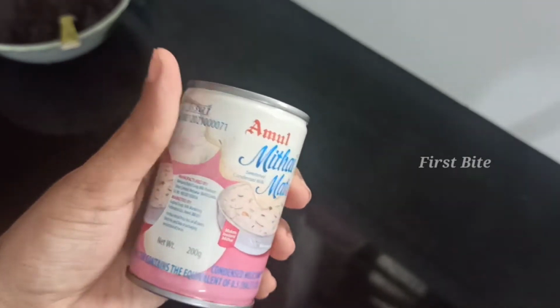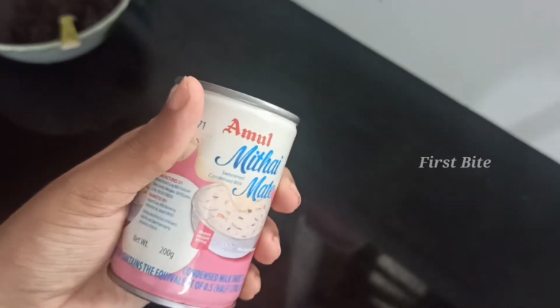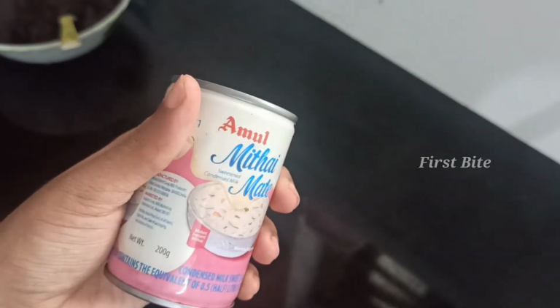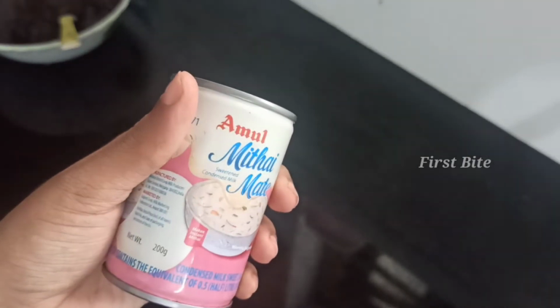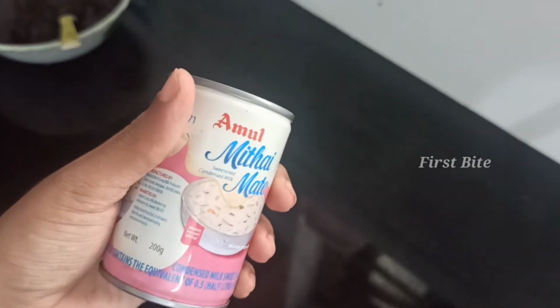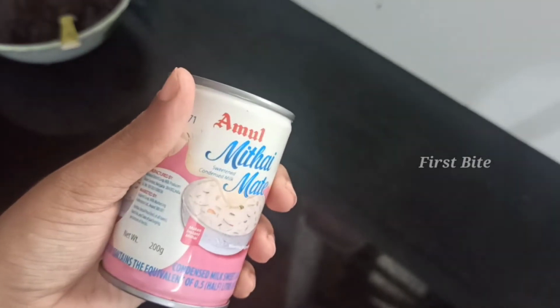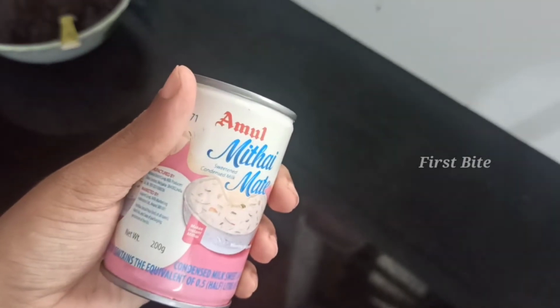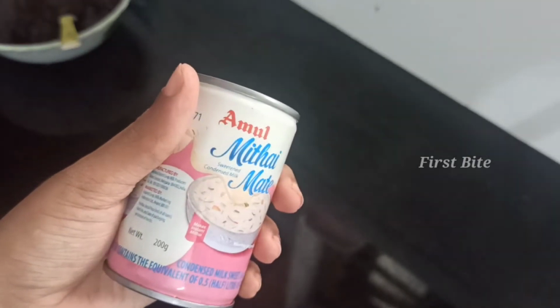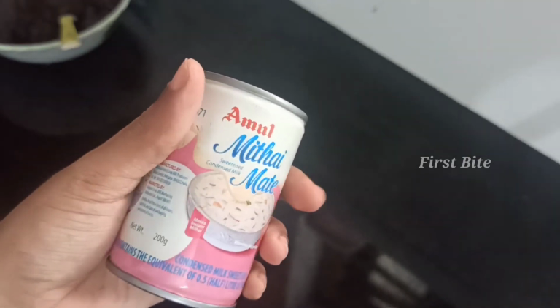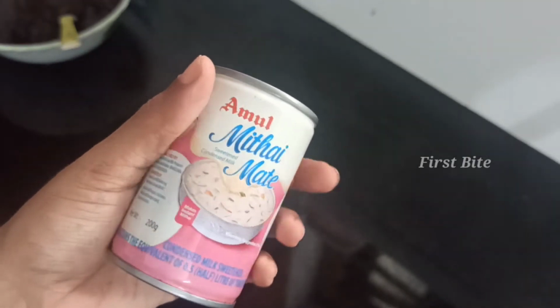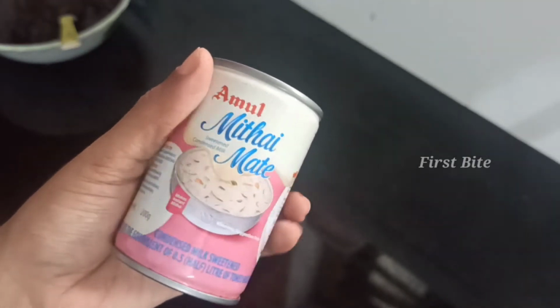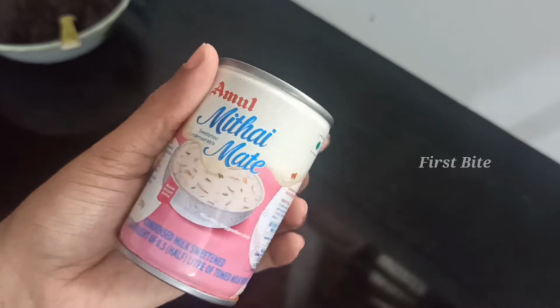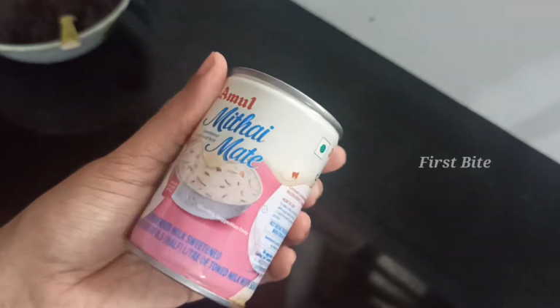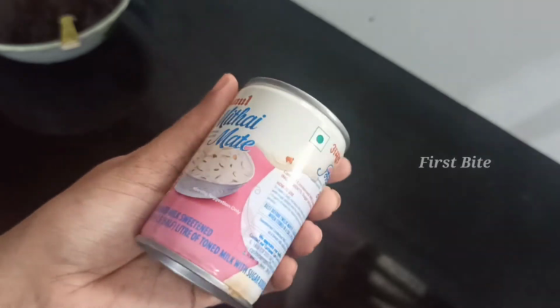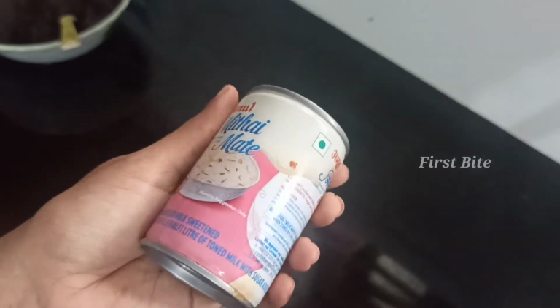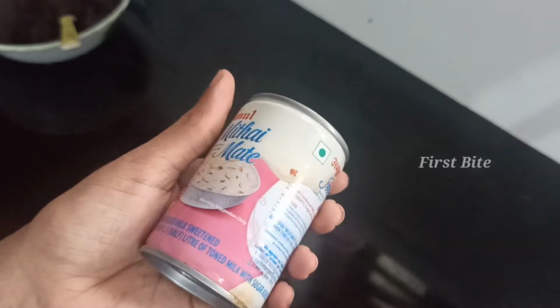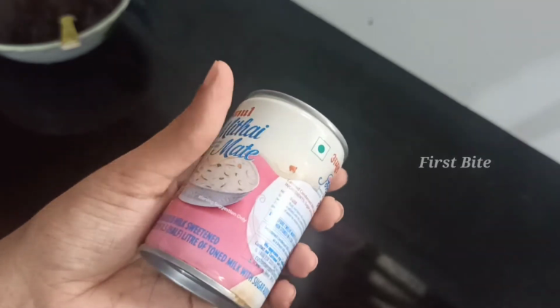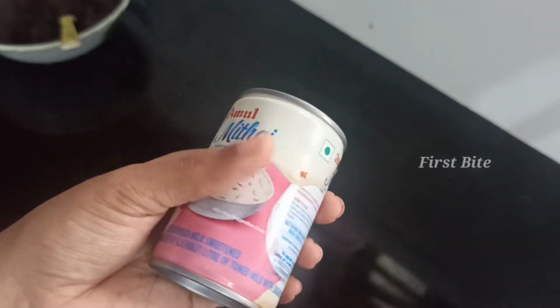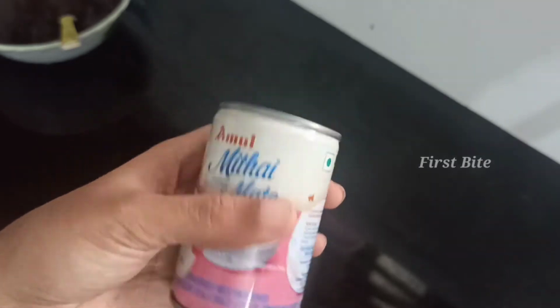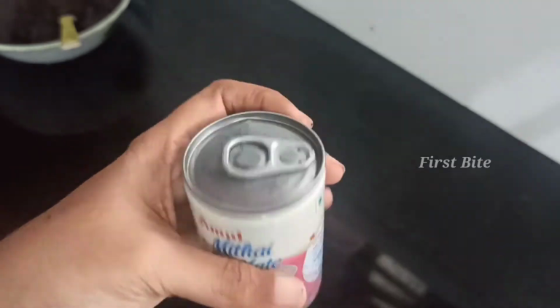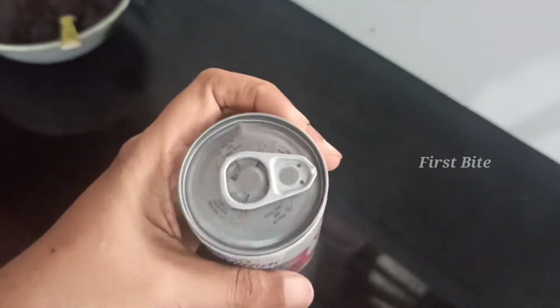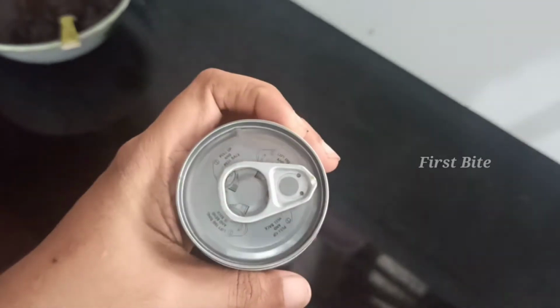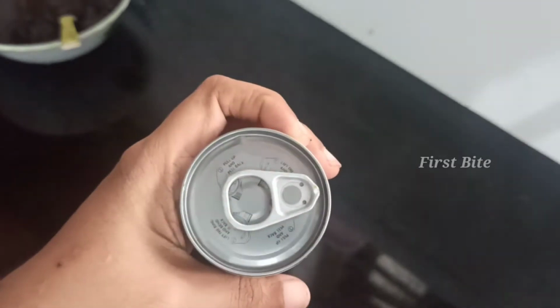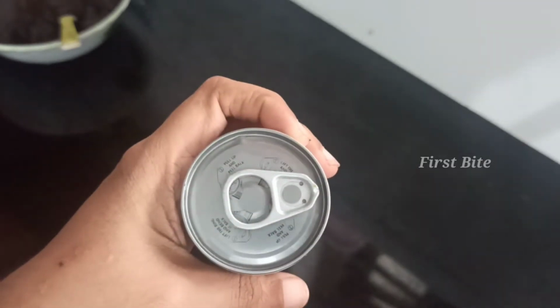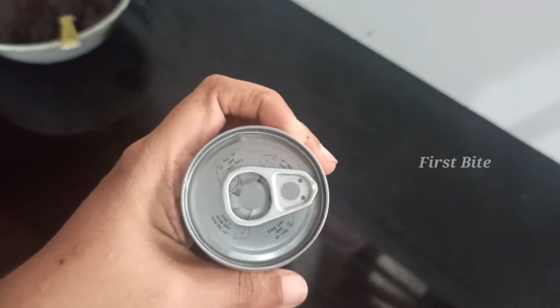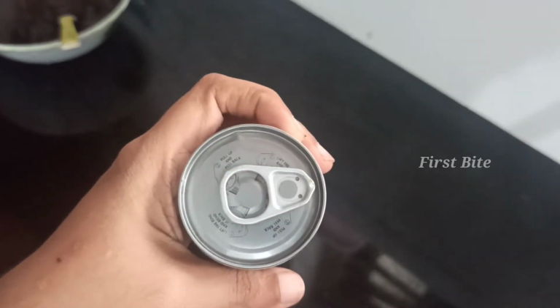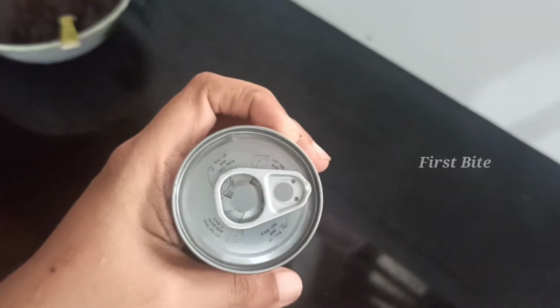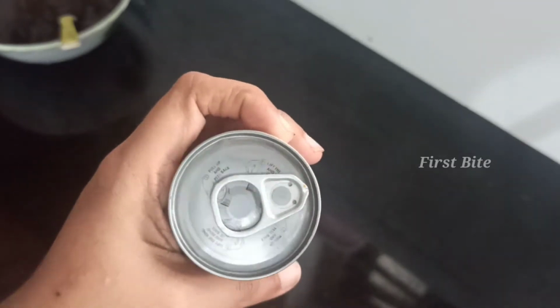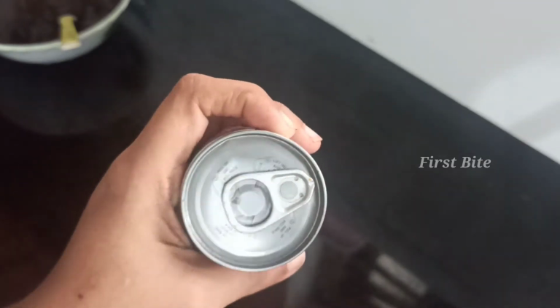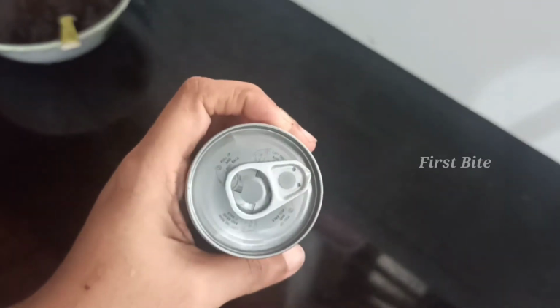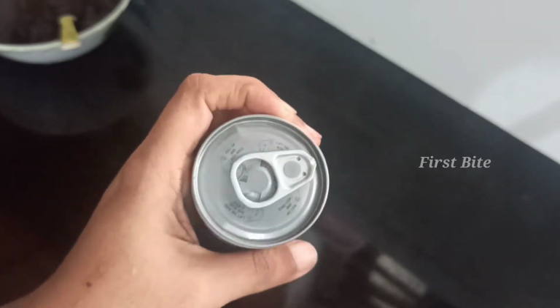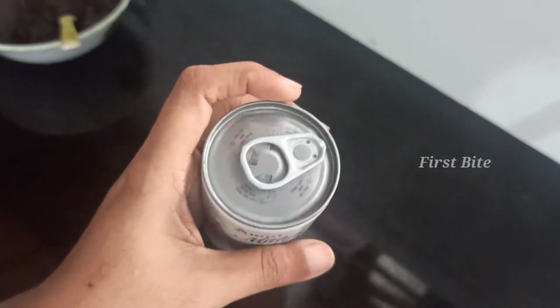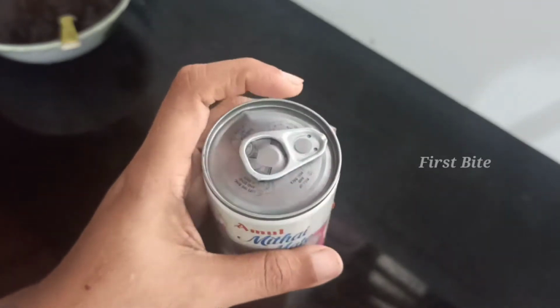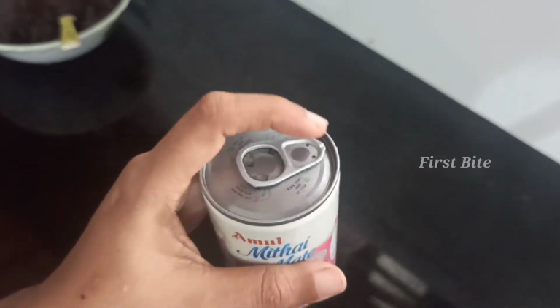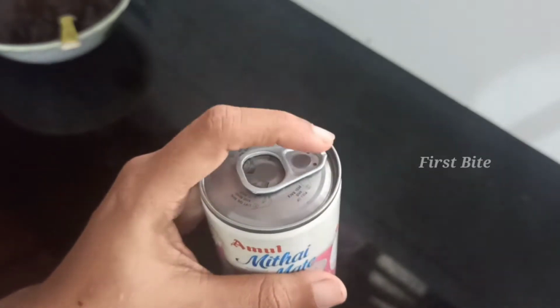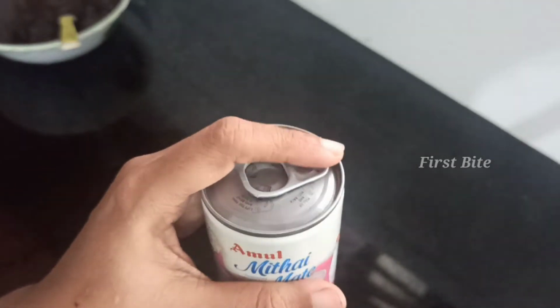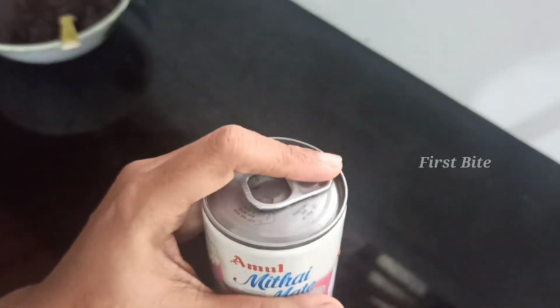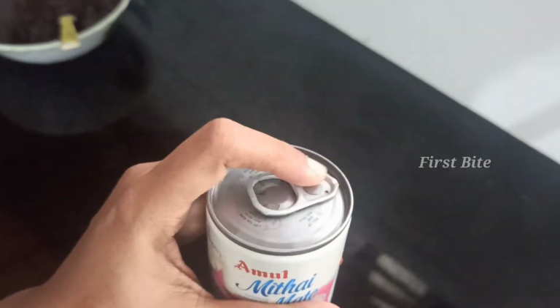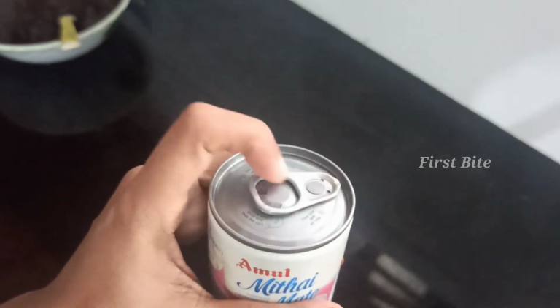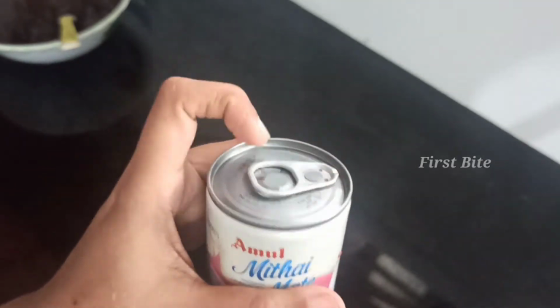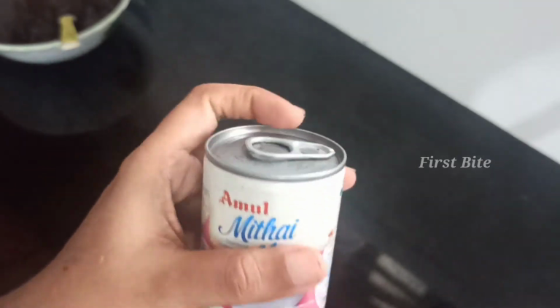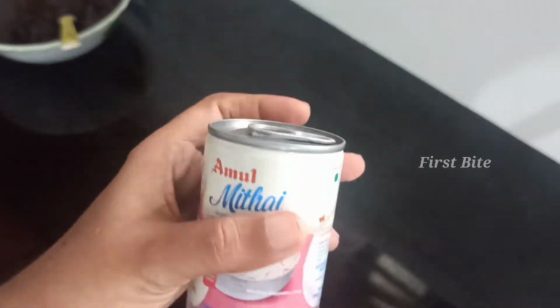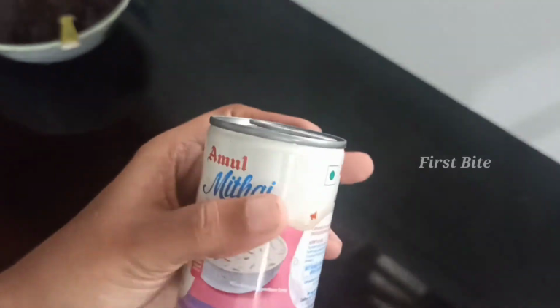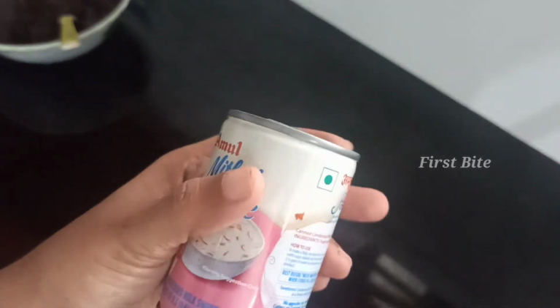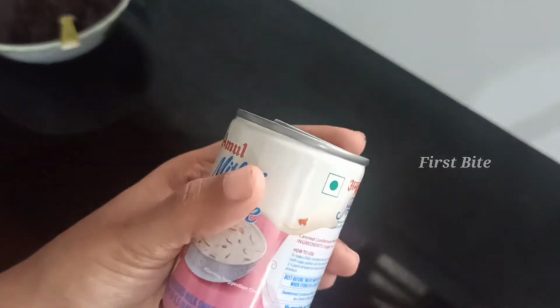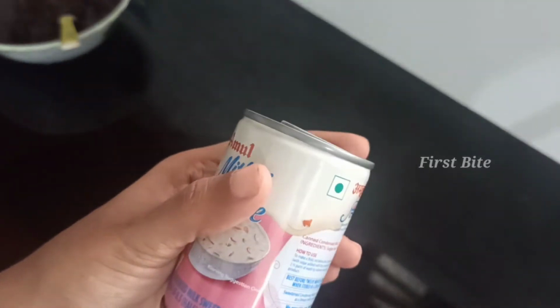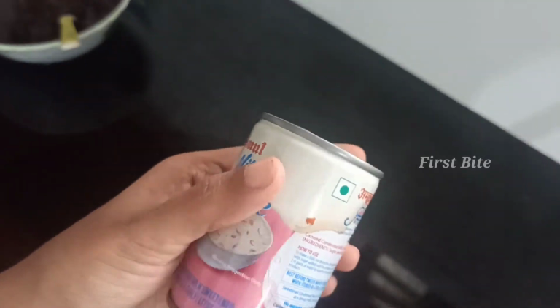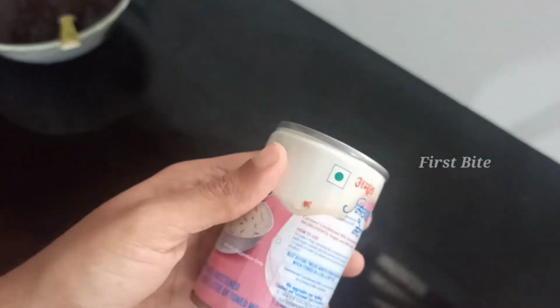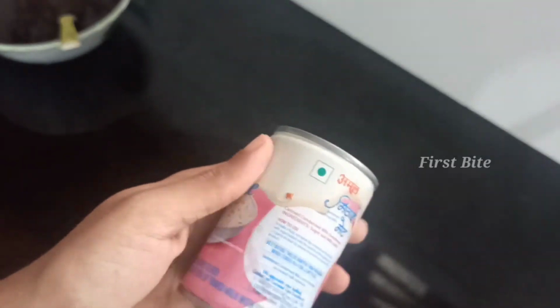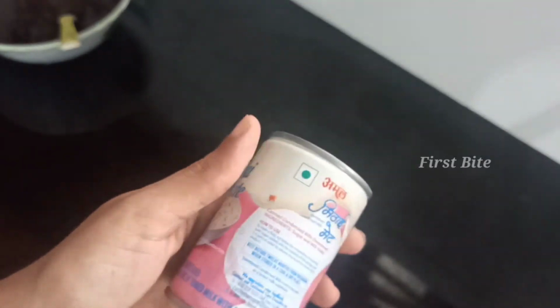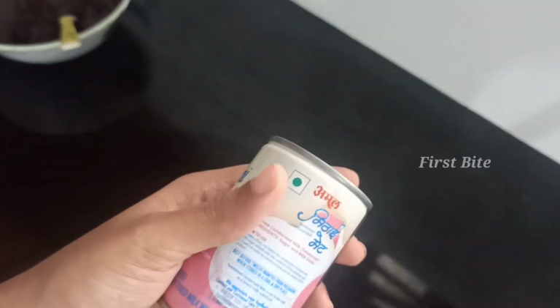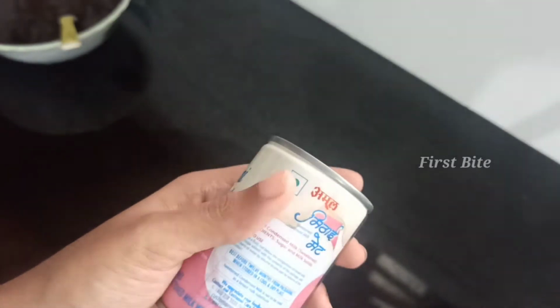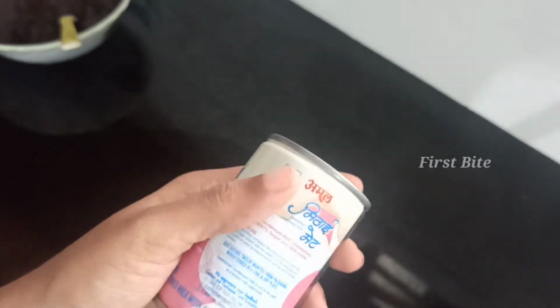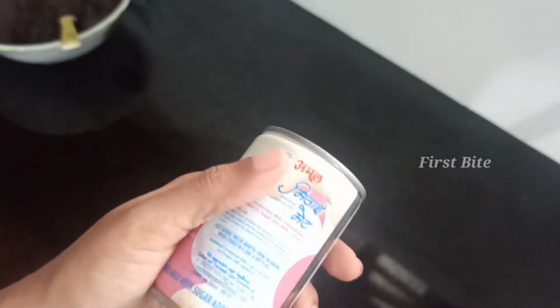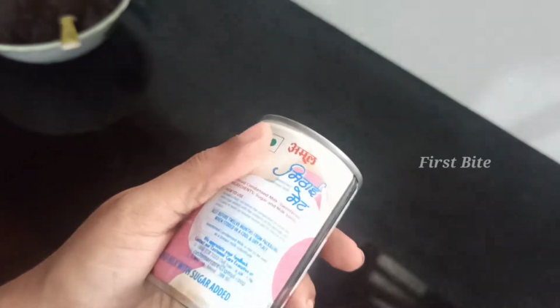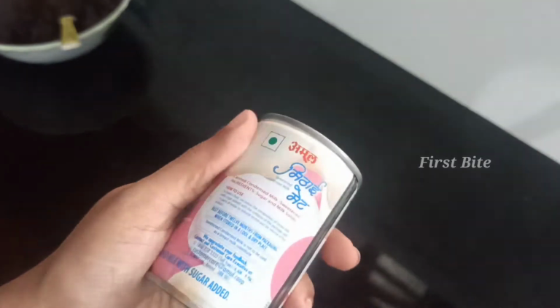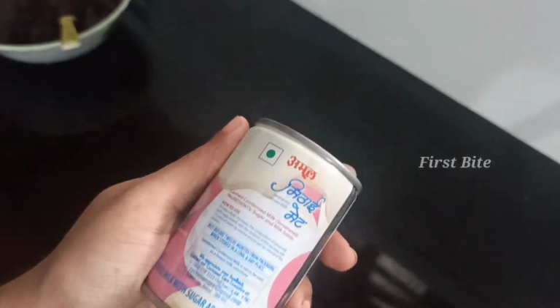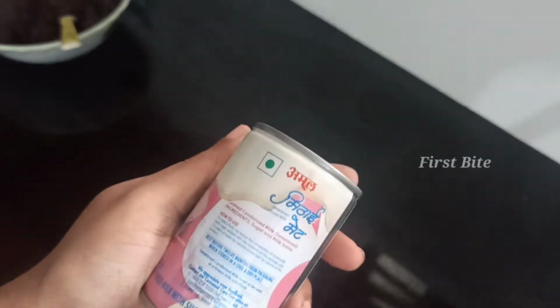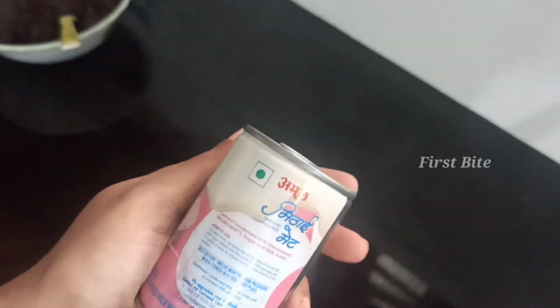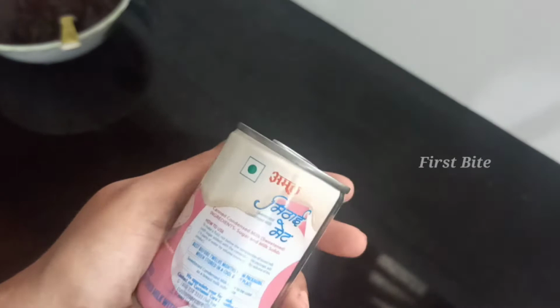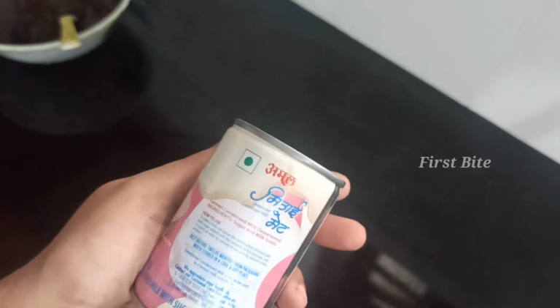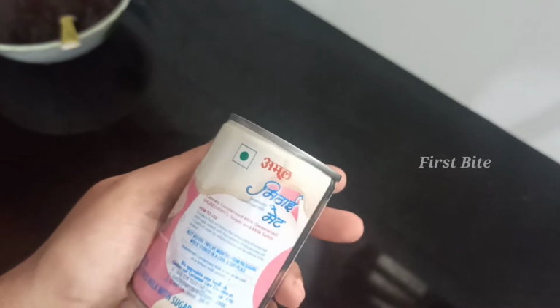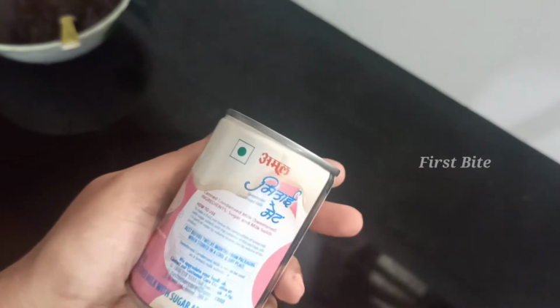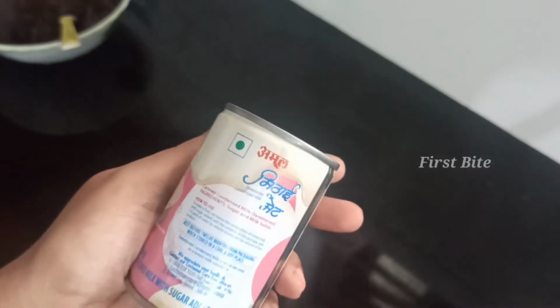You can add an ingredient — it's milk. Now, it's 200 grams. It's a very easy method. Now, we are going to do it.